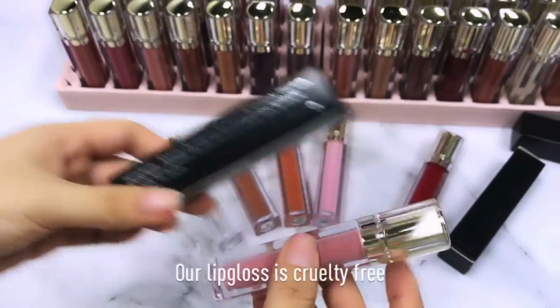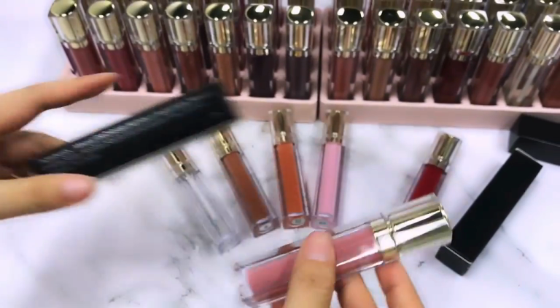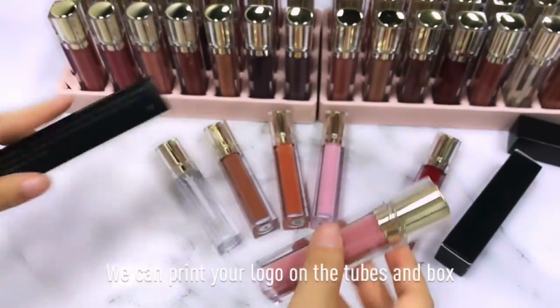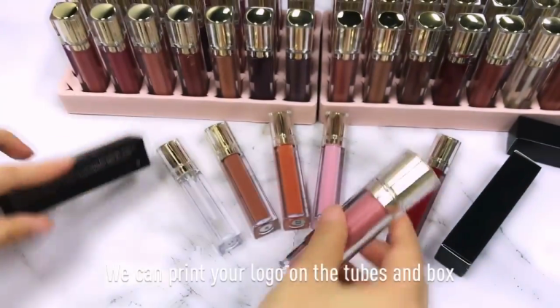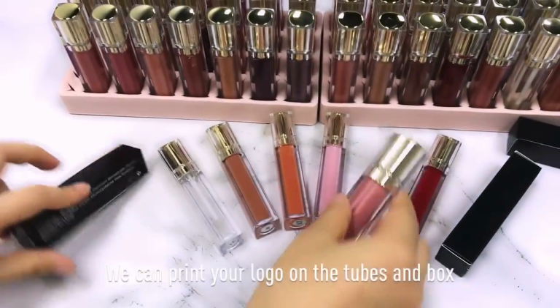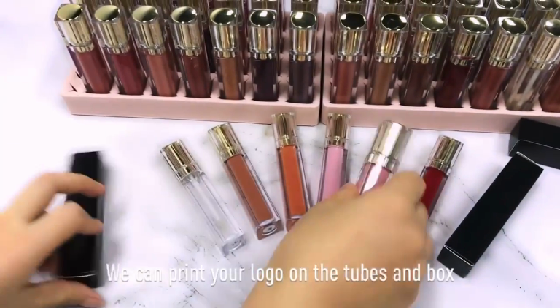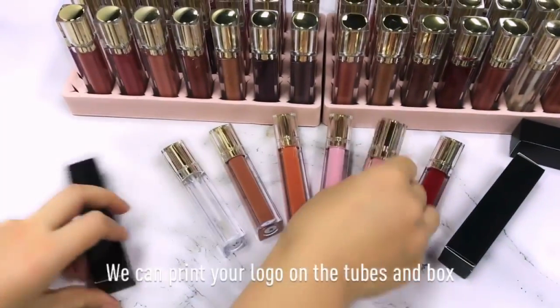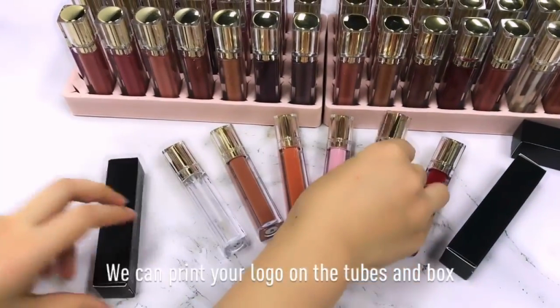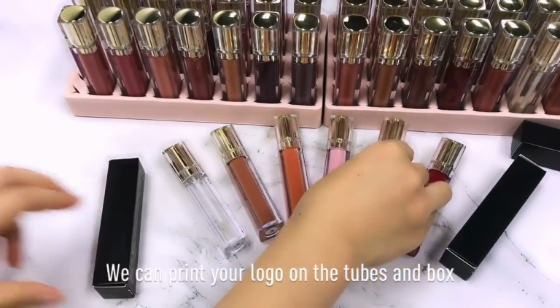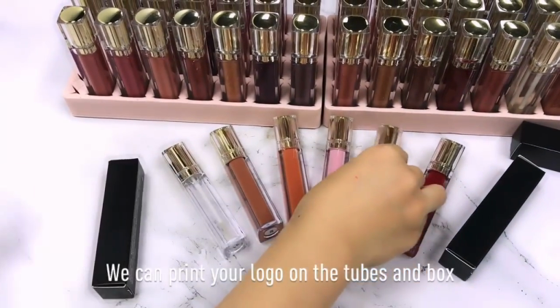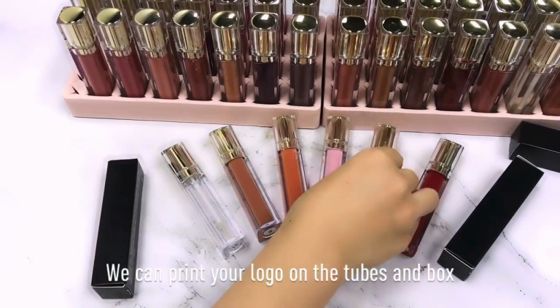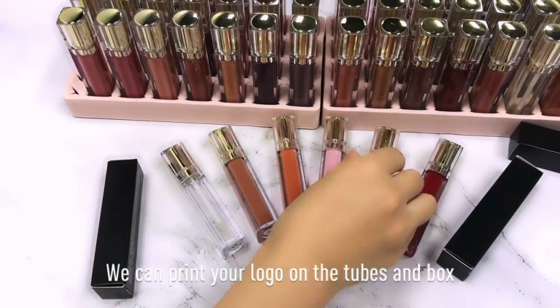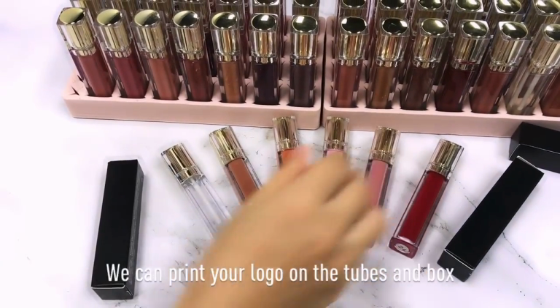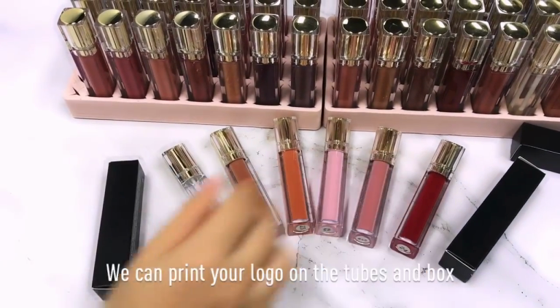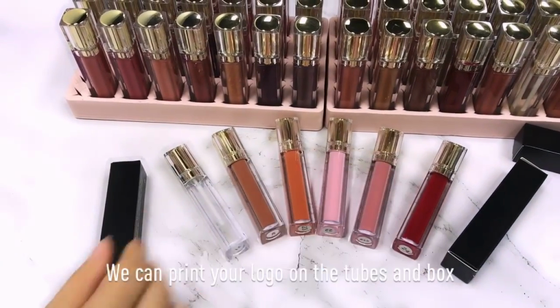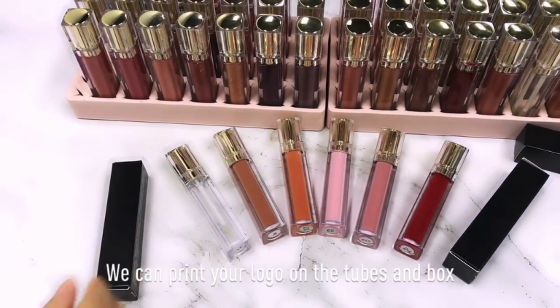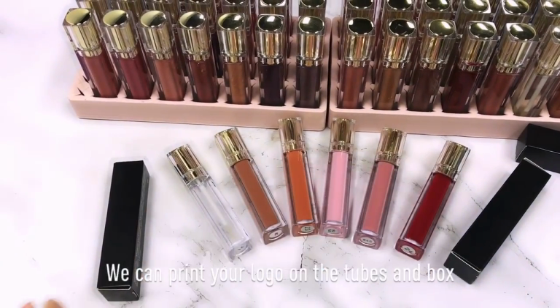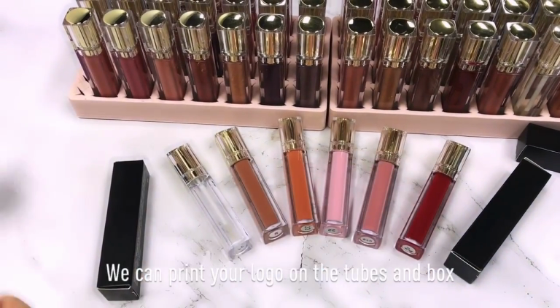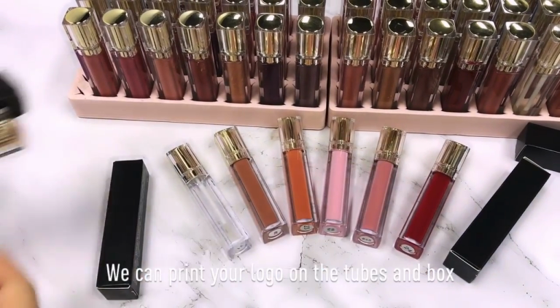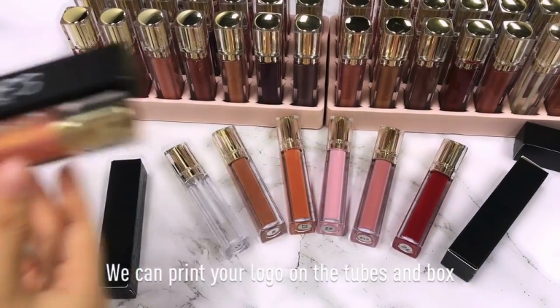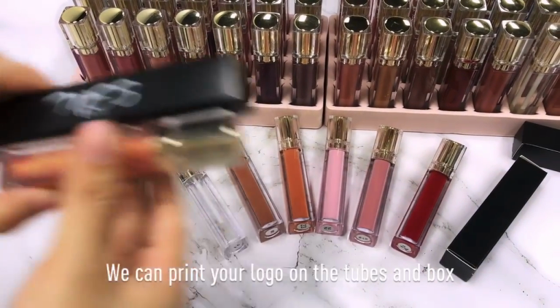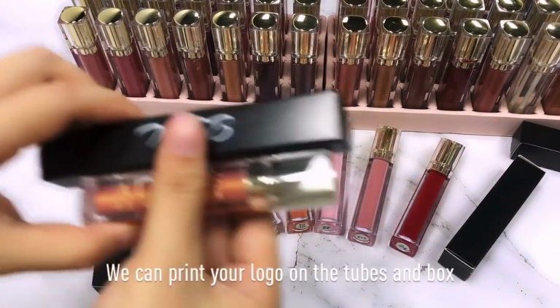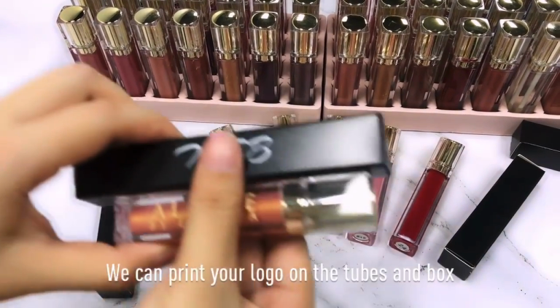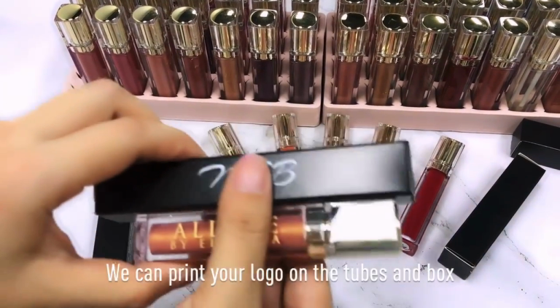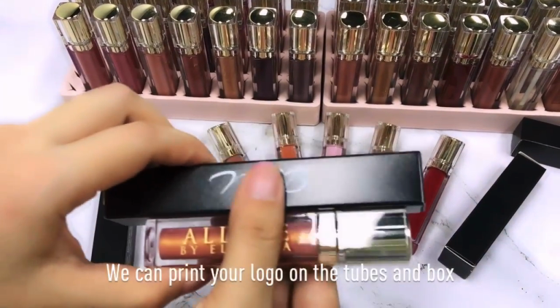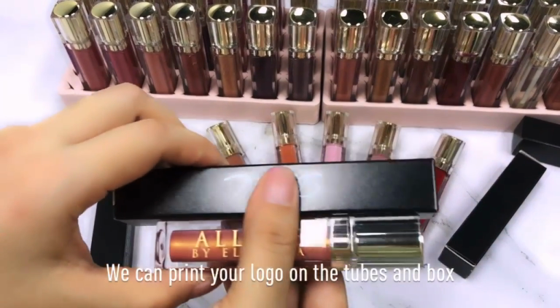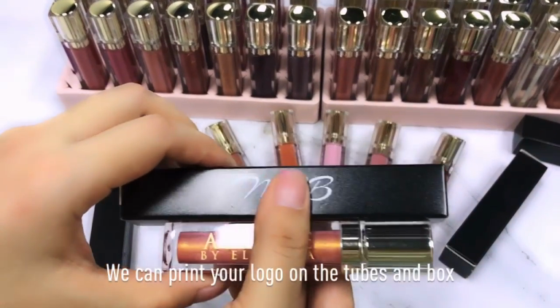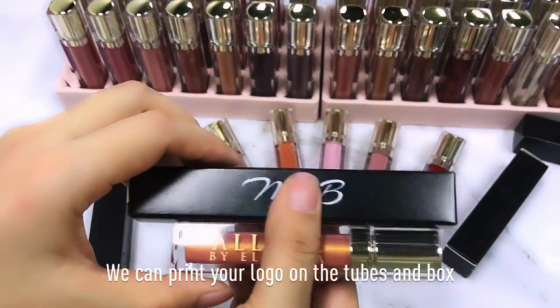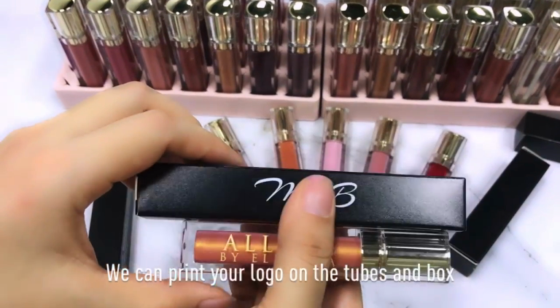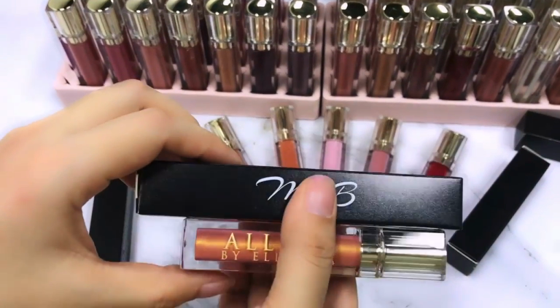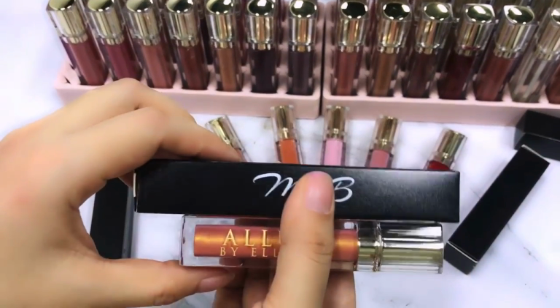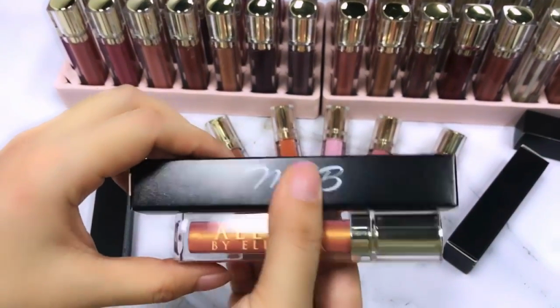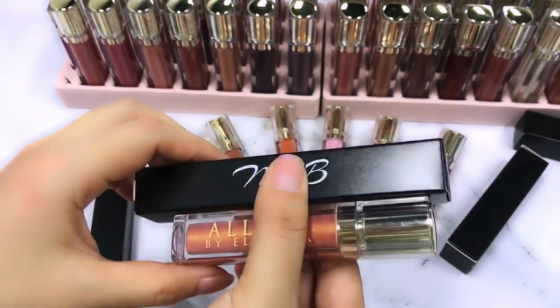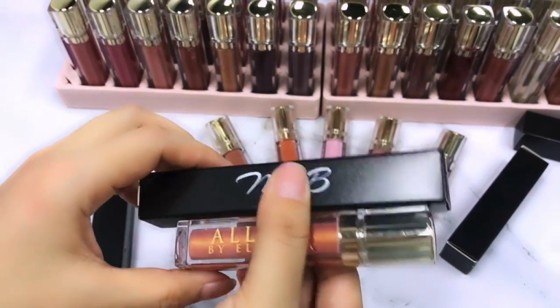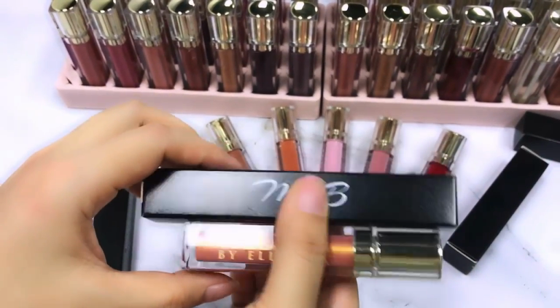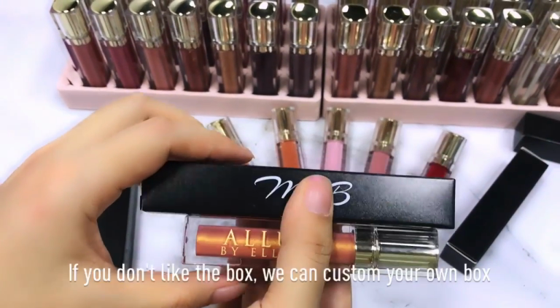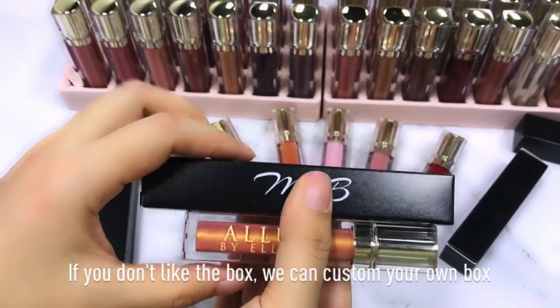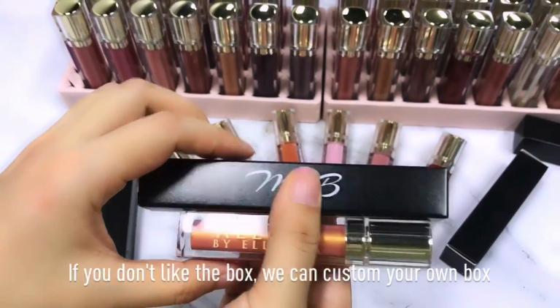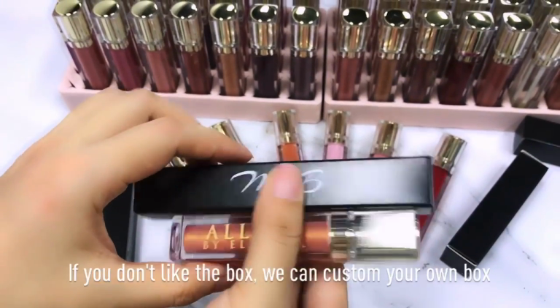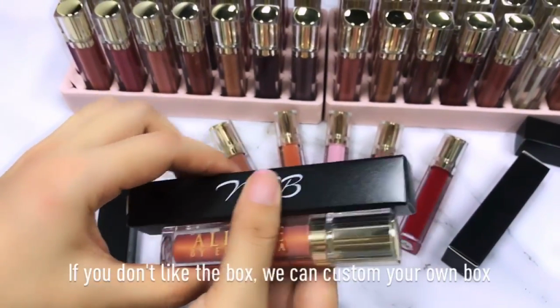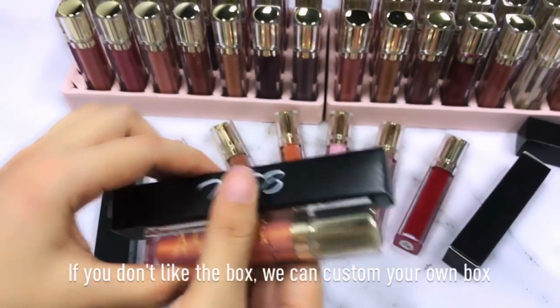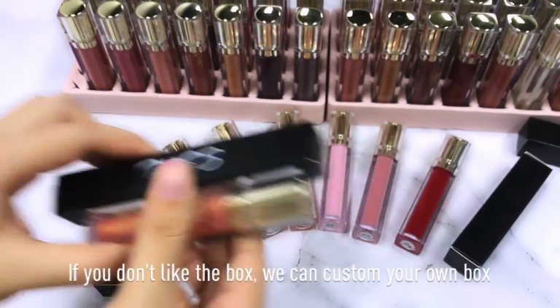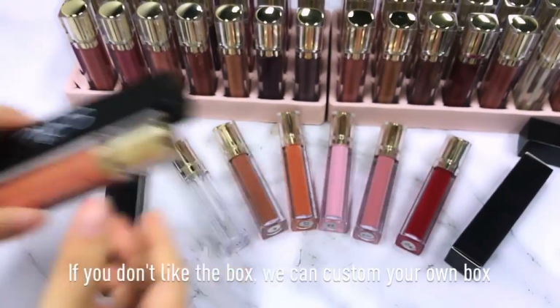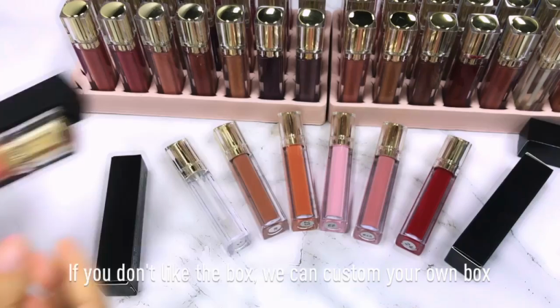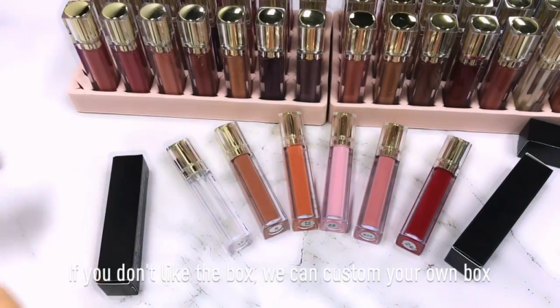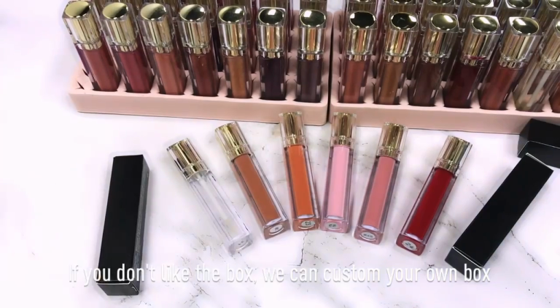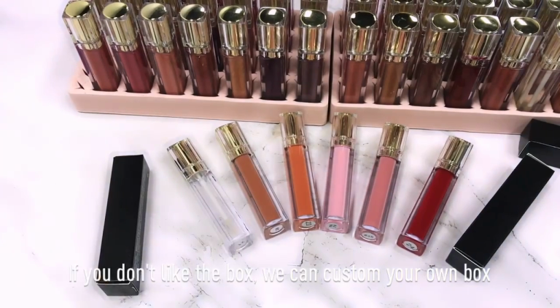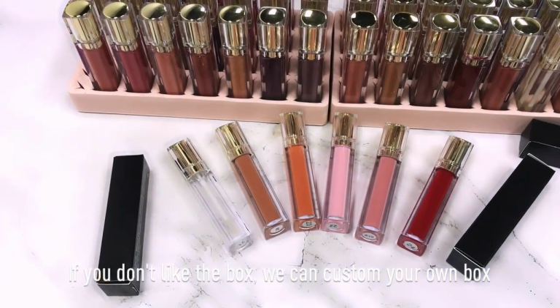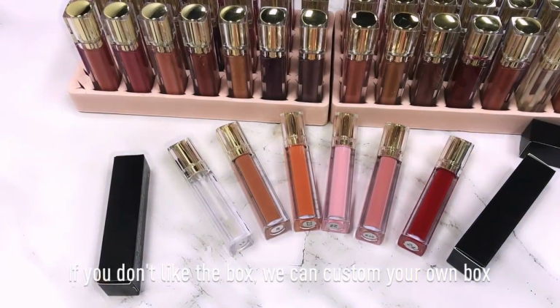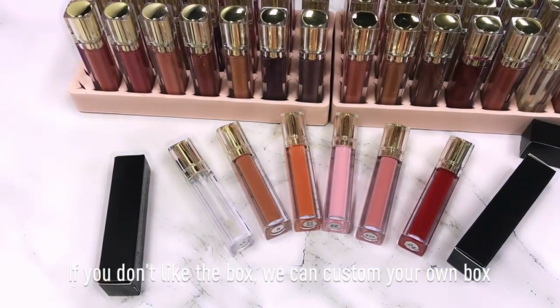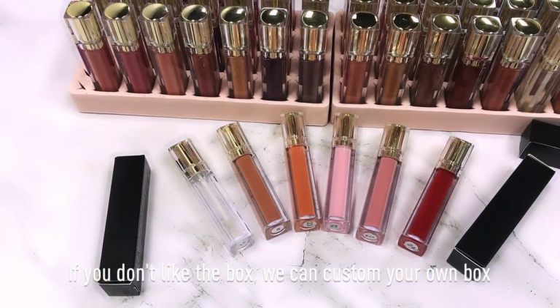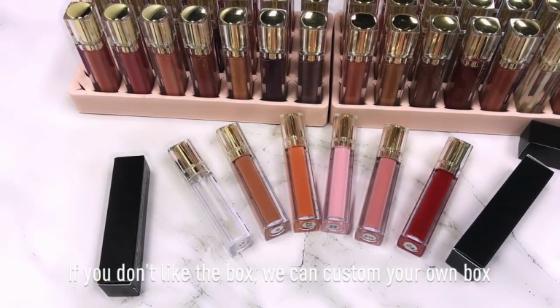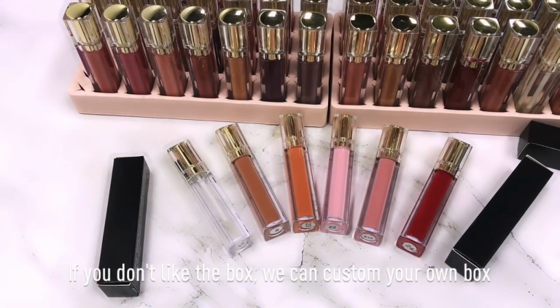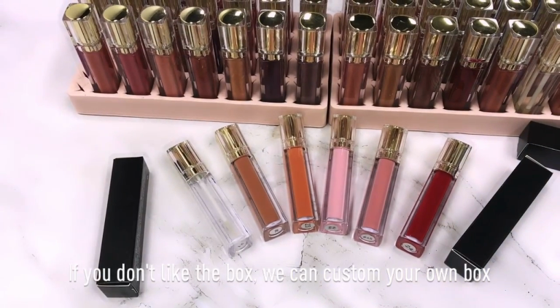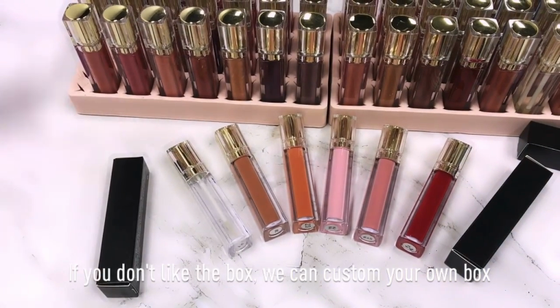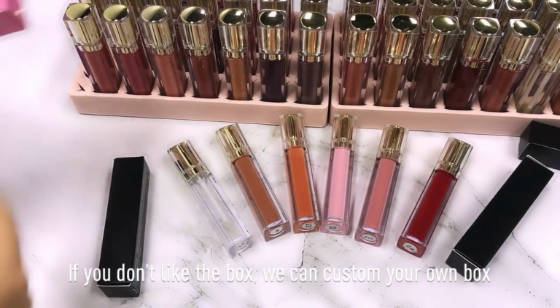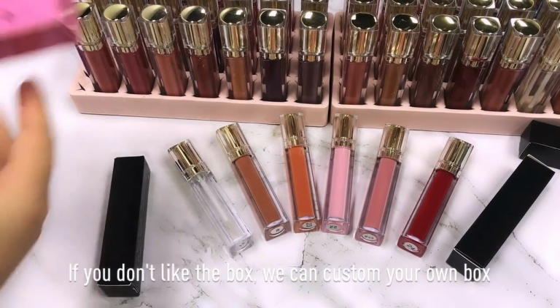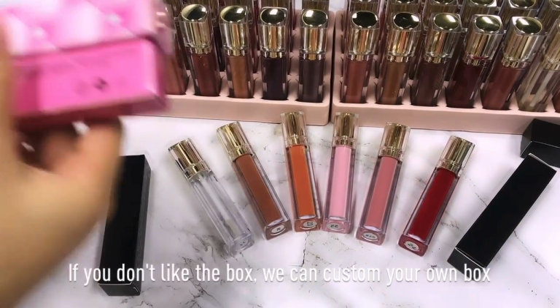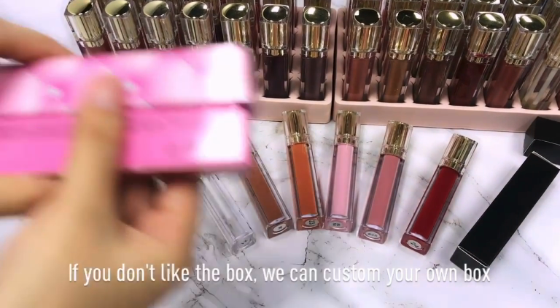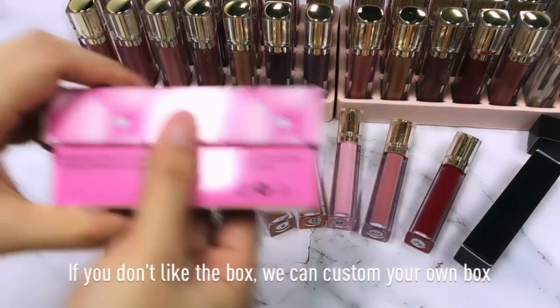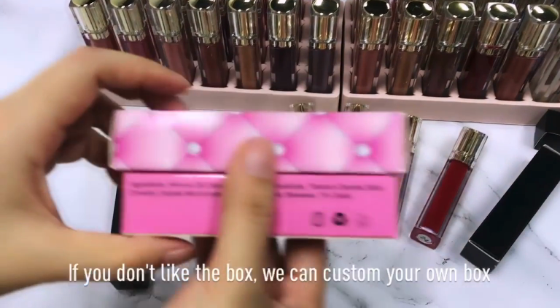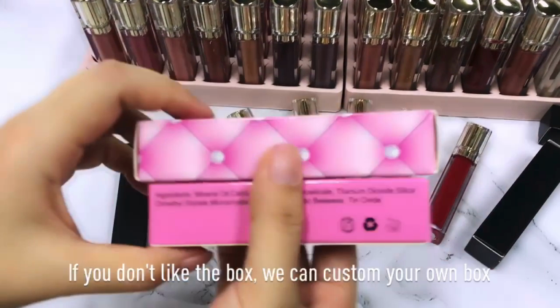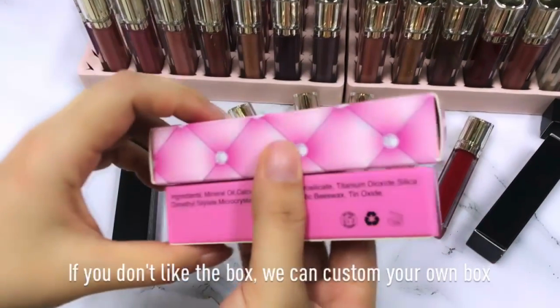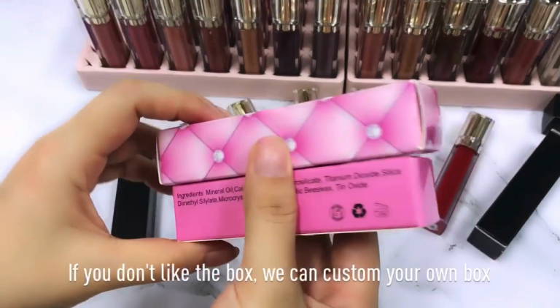We can print your logo on the tubes and the boxes. If you don't like the boxes, we can customize your own boxes.